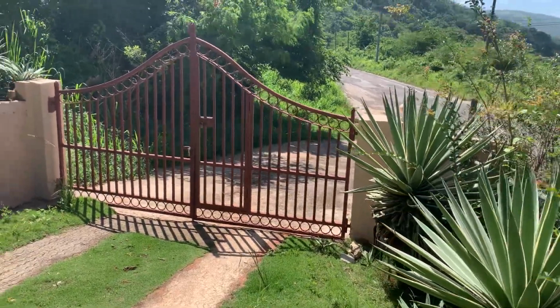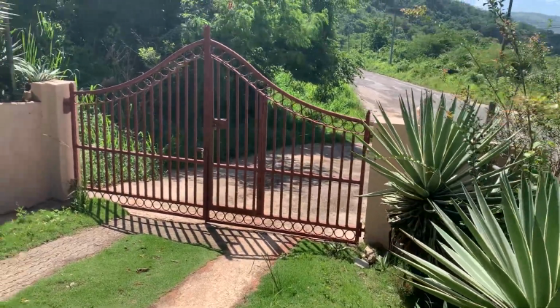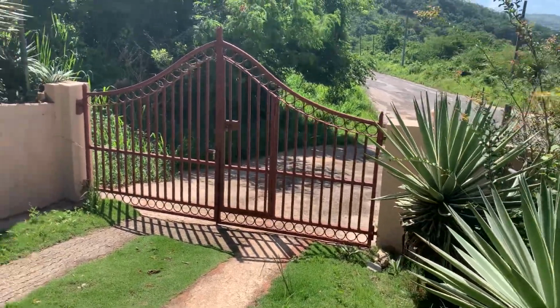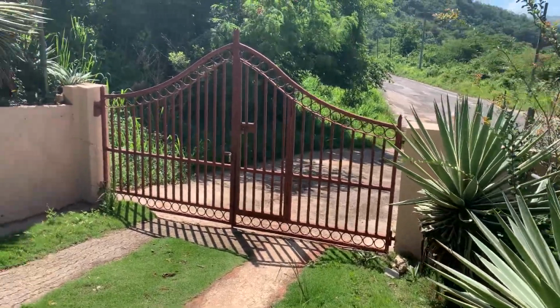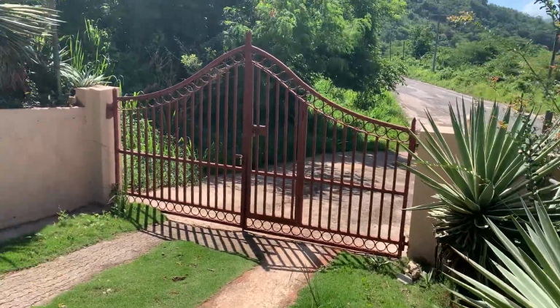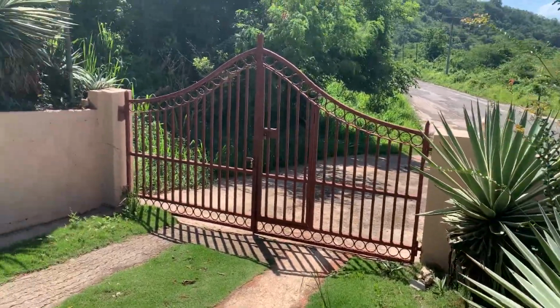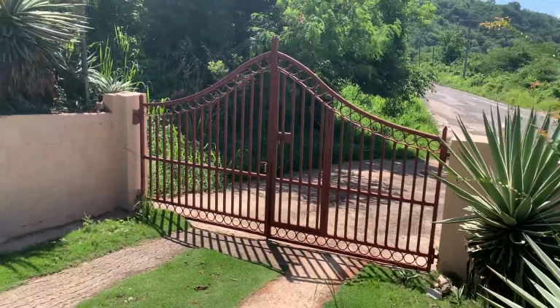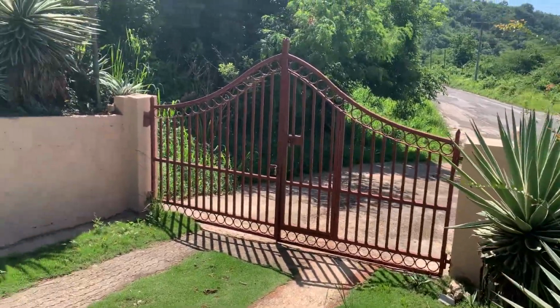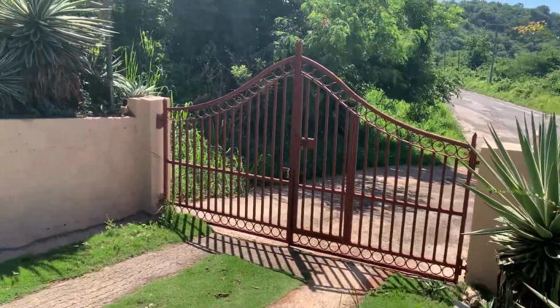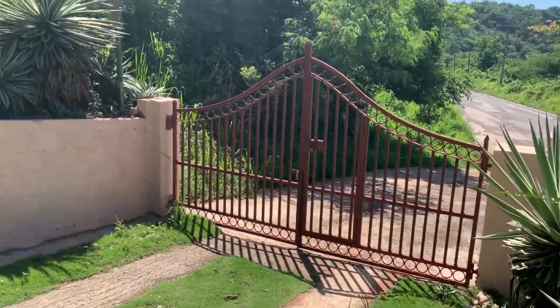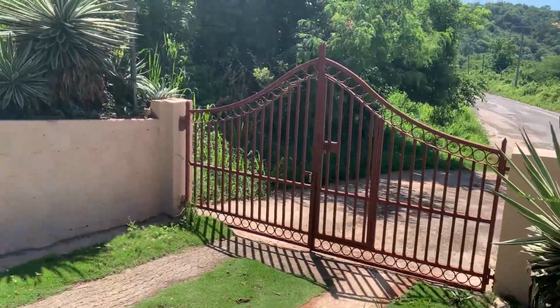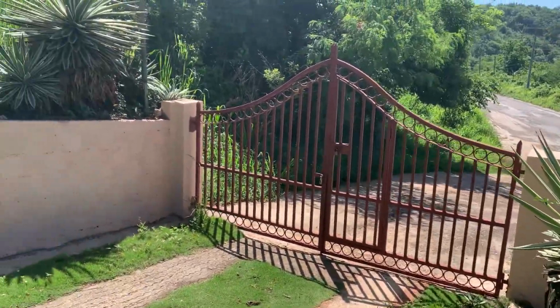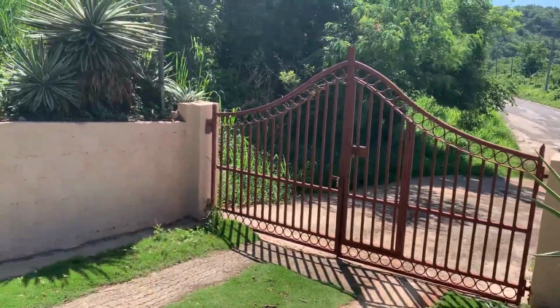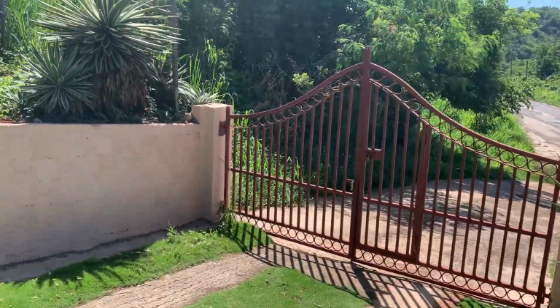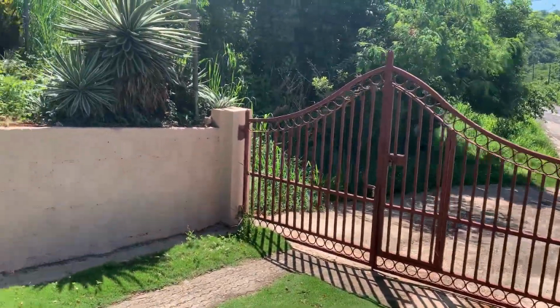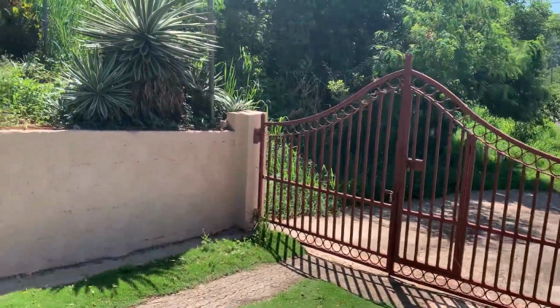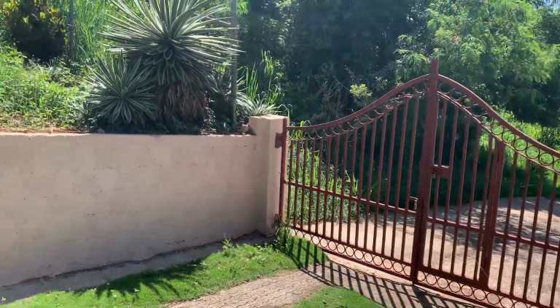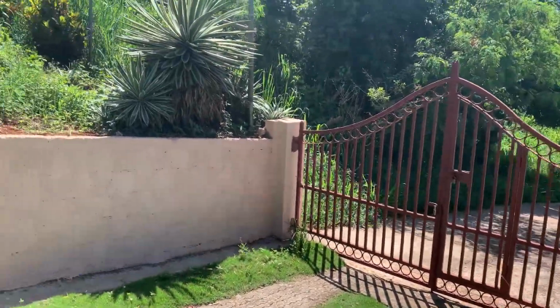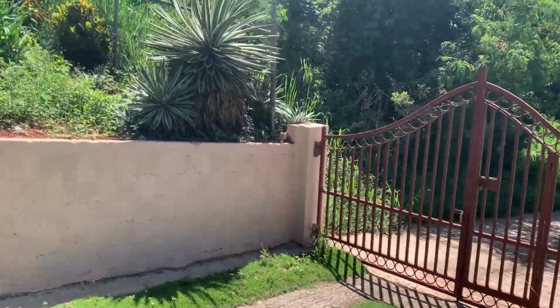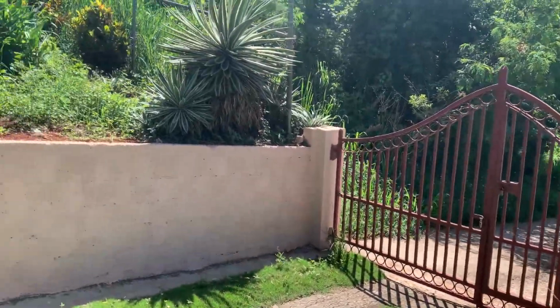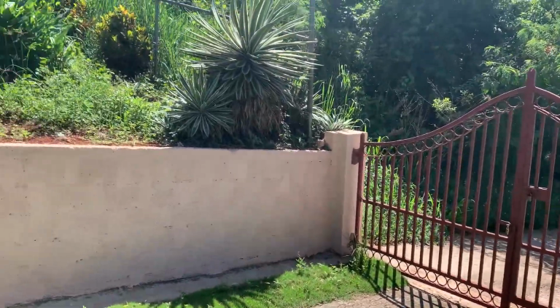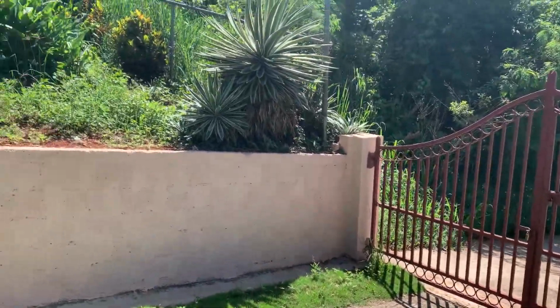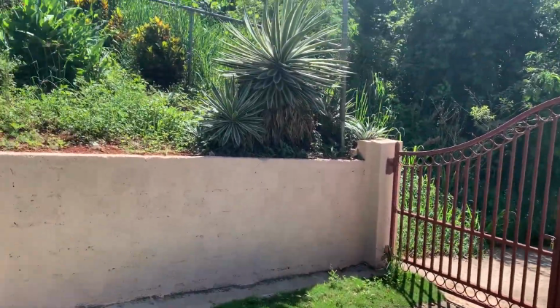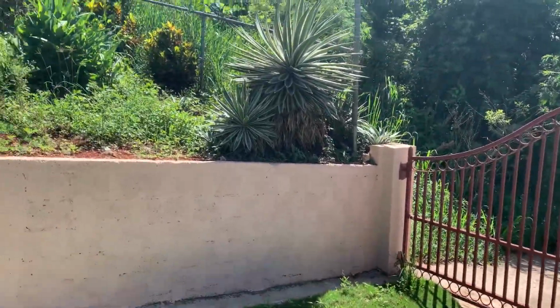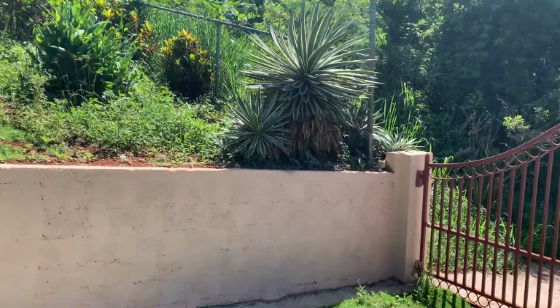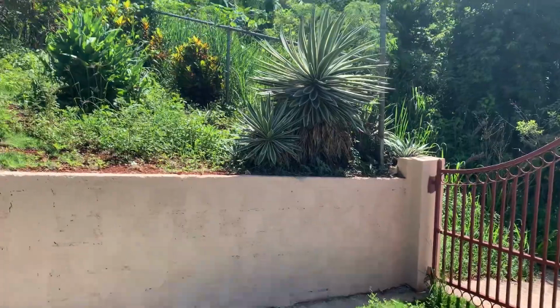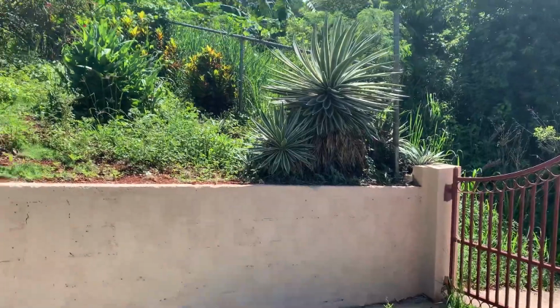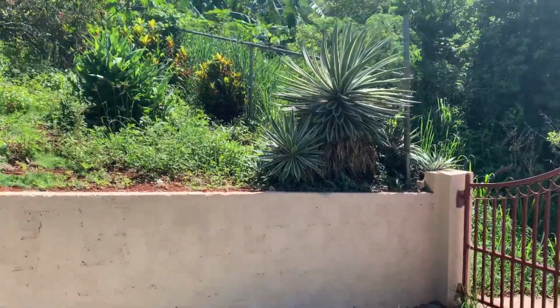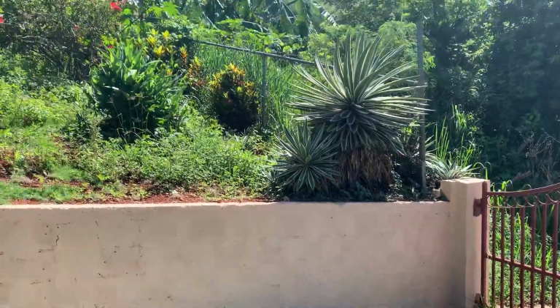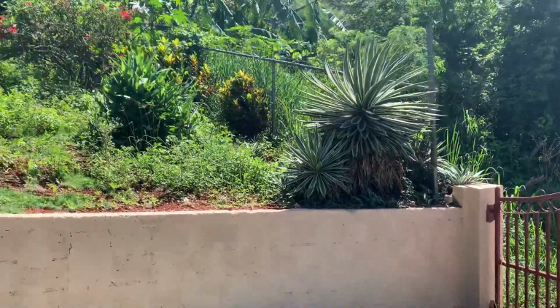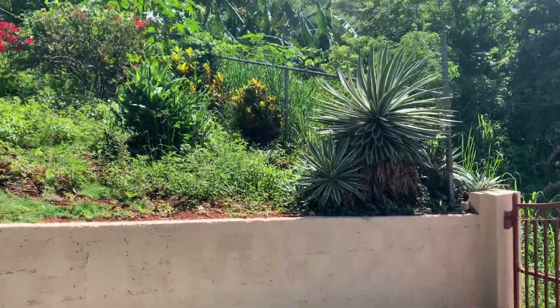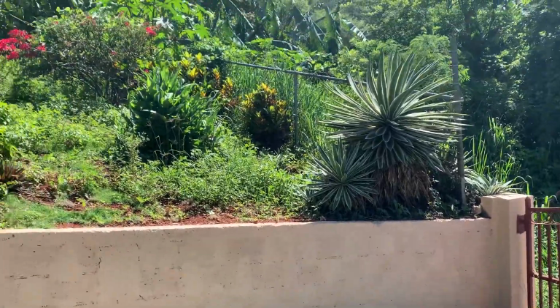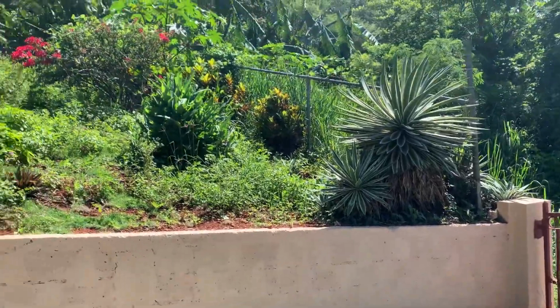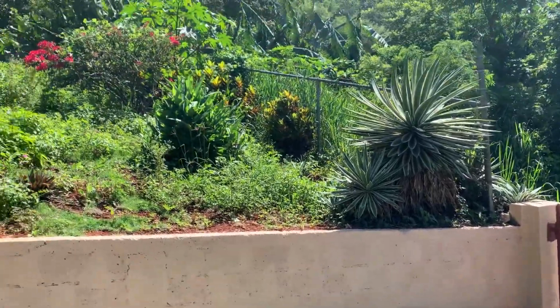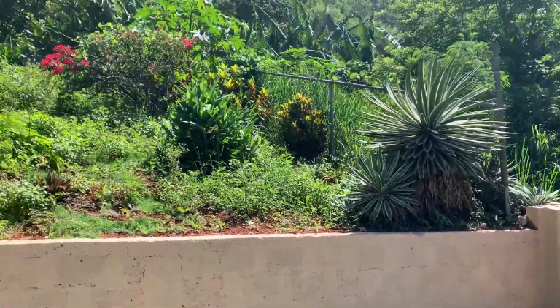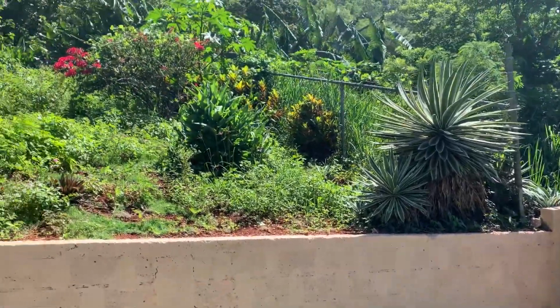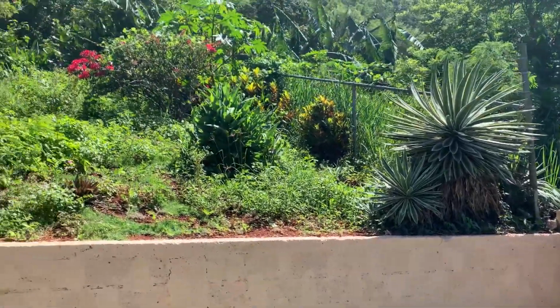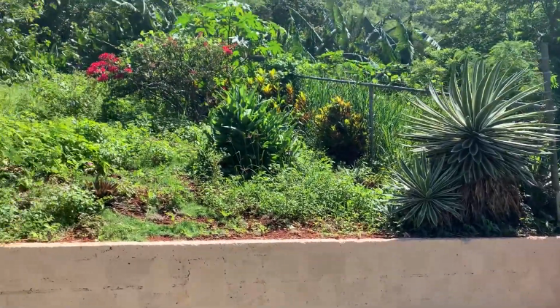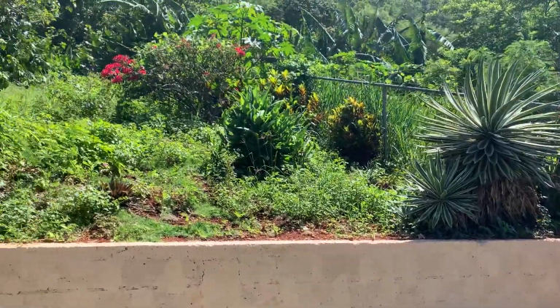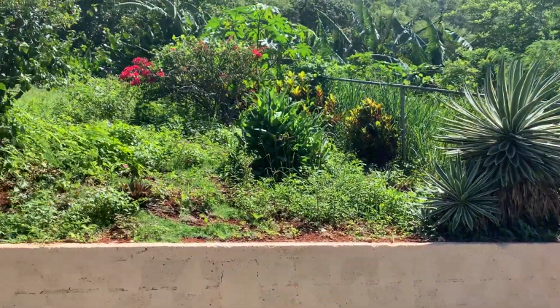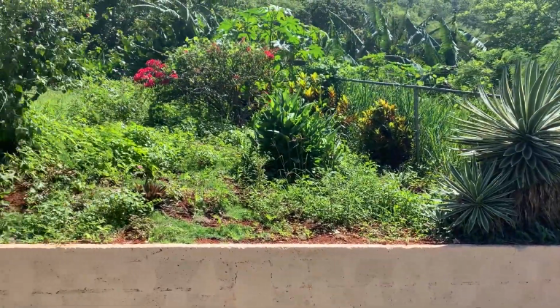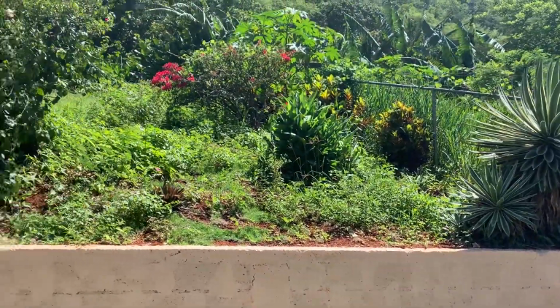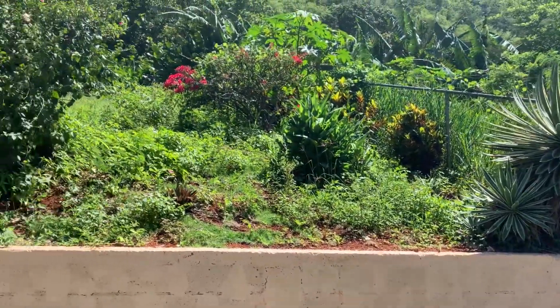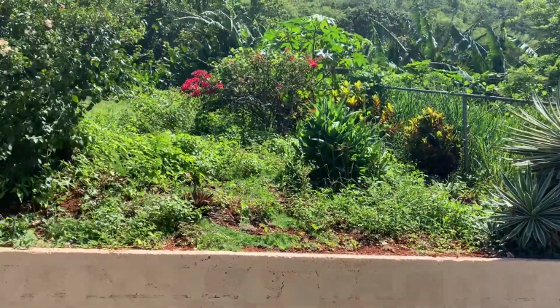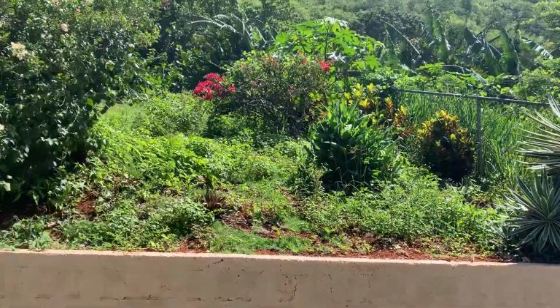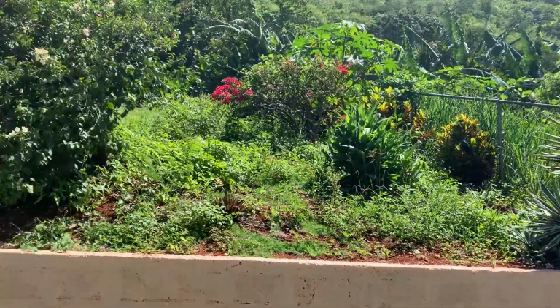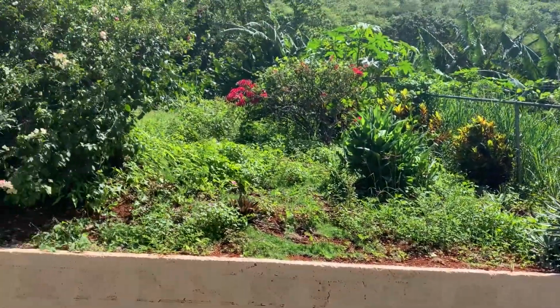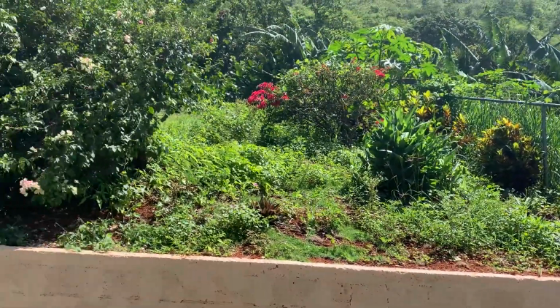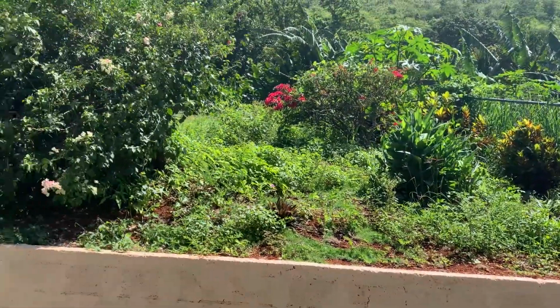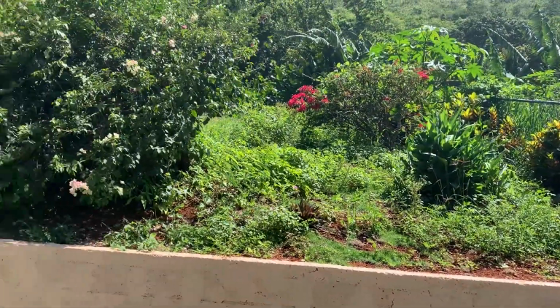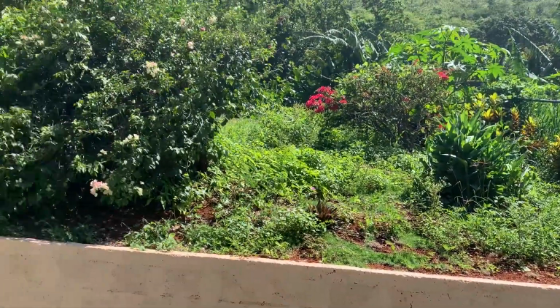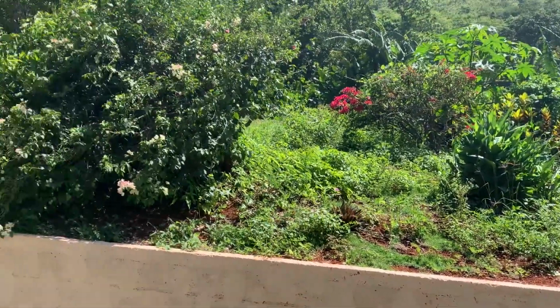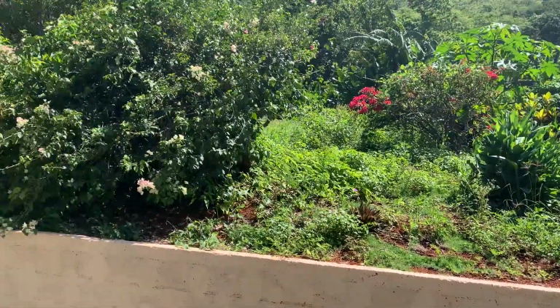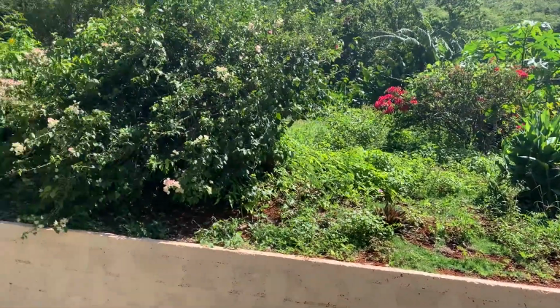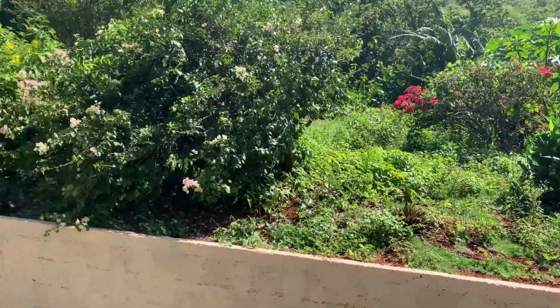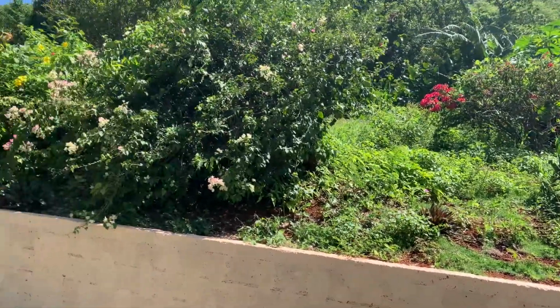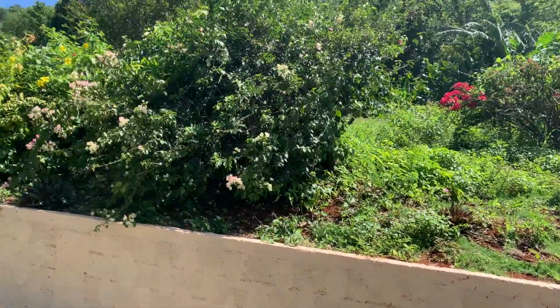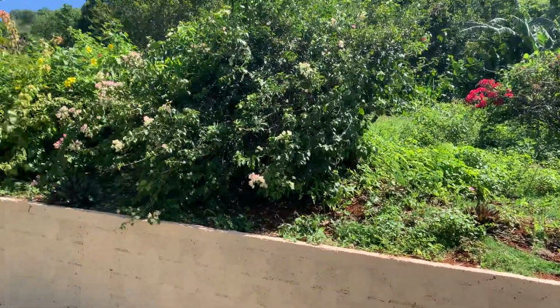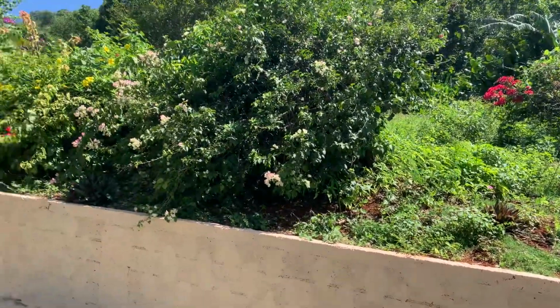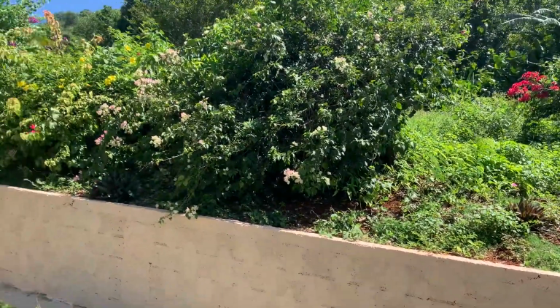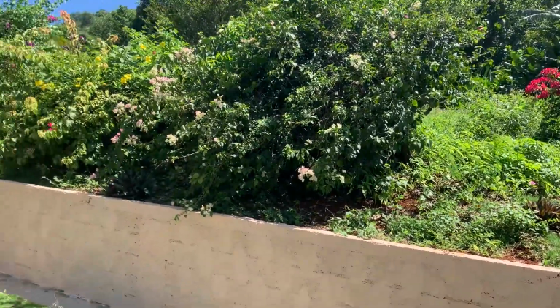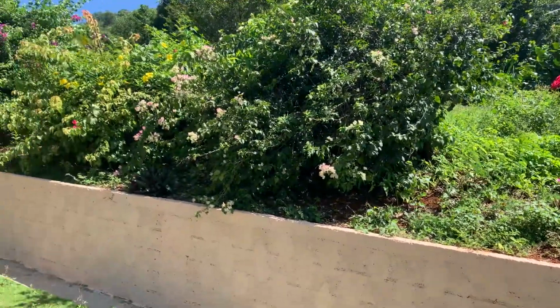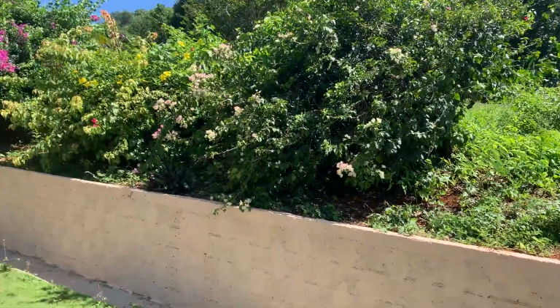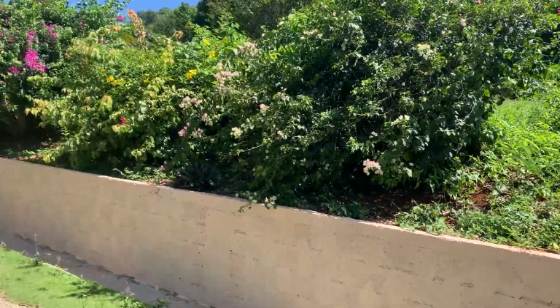Hey guys, this is the Airbnb where I stayed in the countryside in Mandeville, Jamaica.